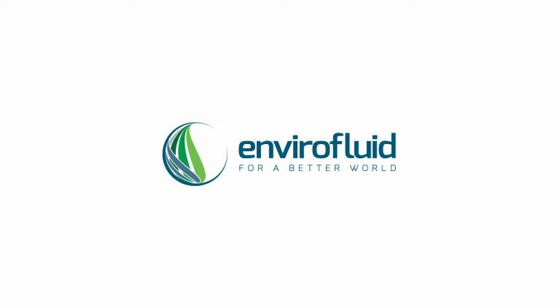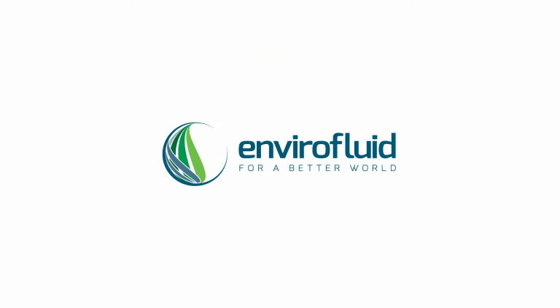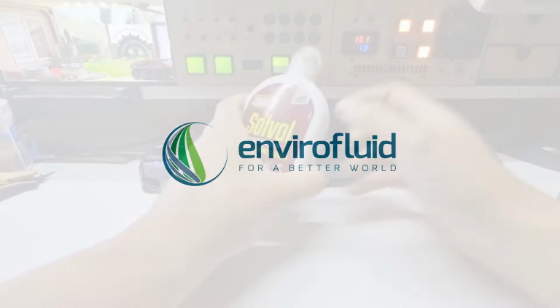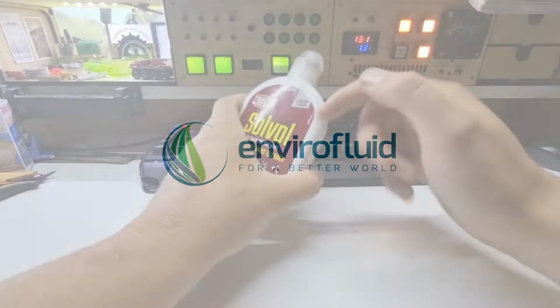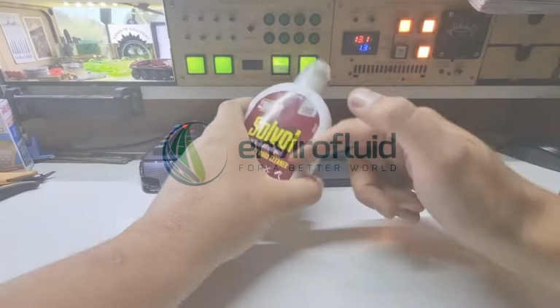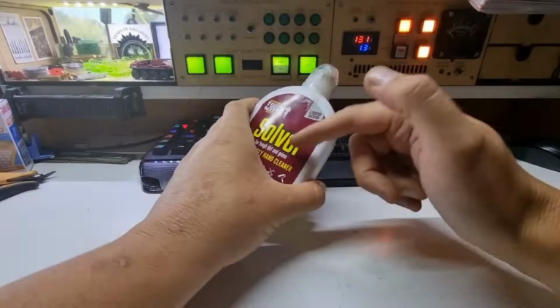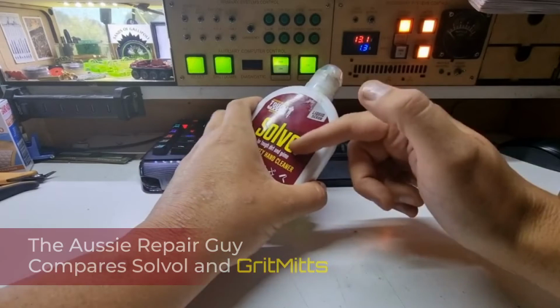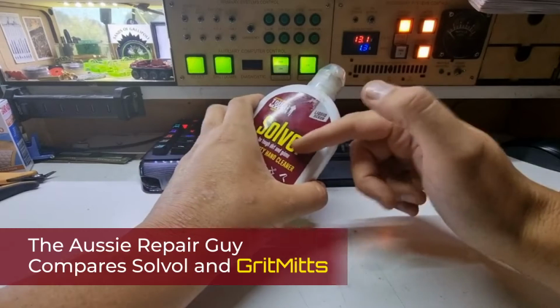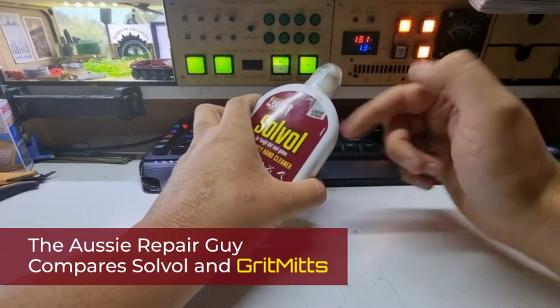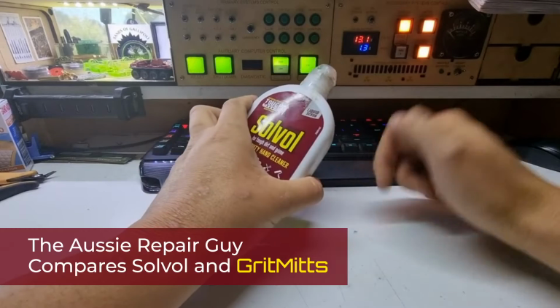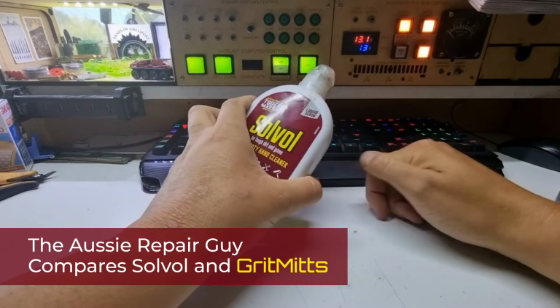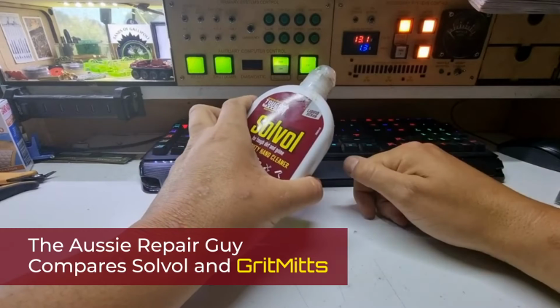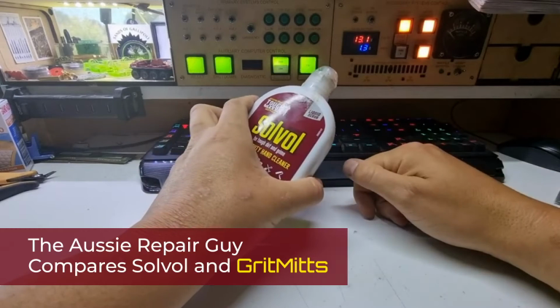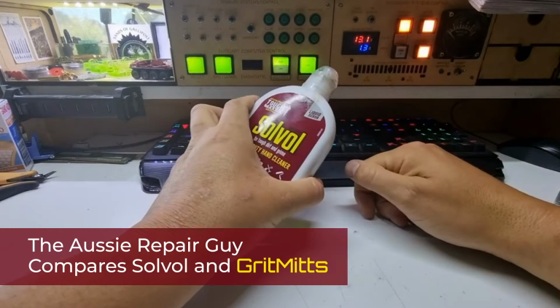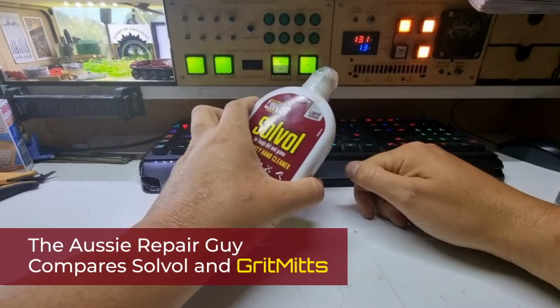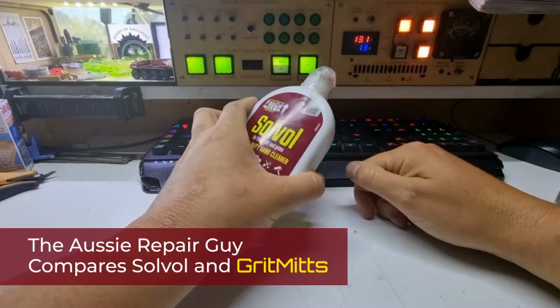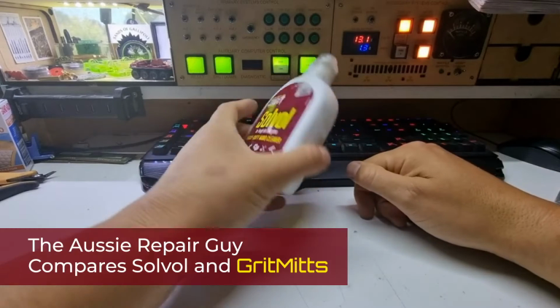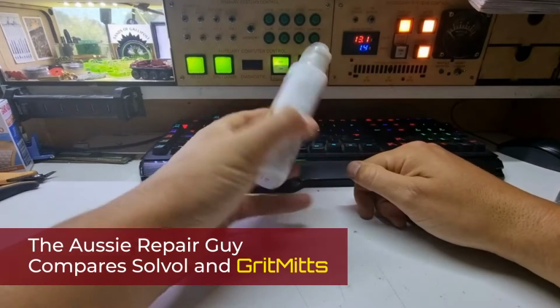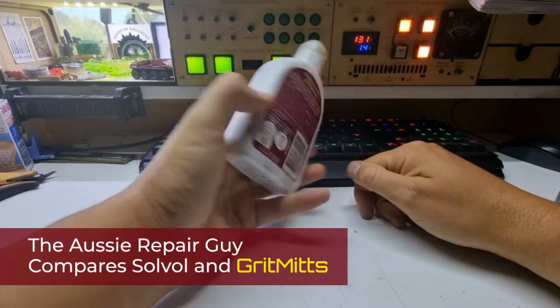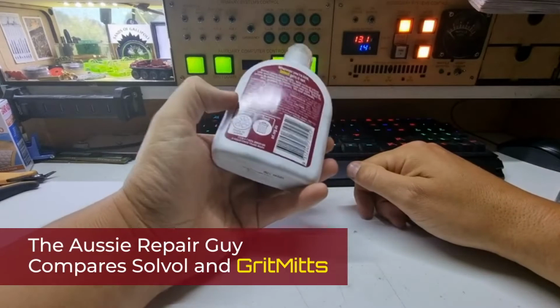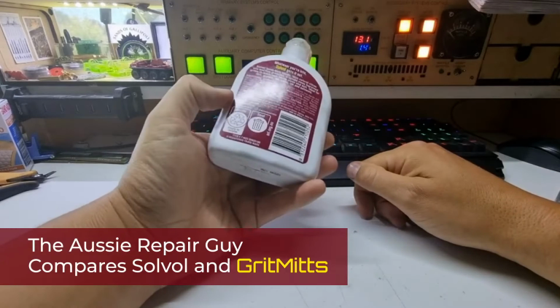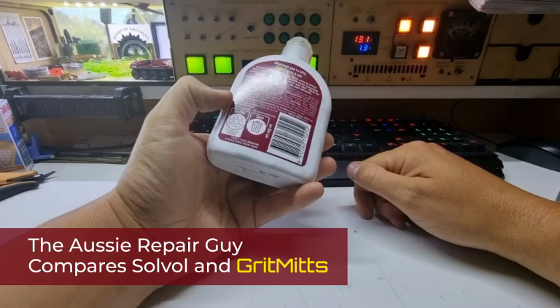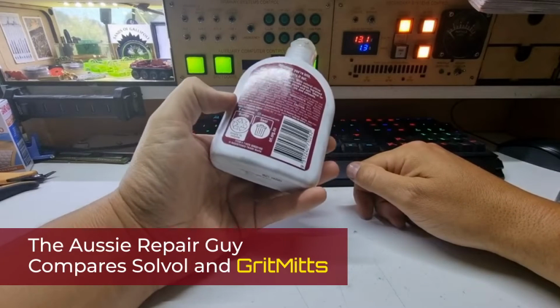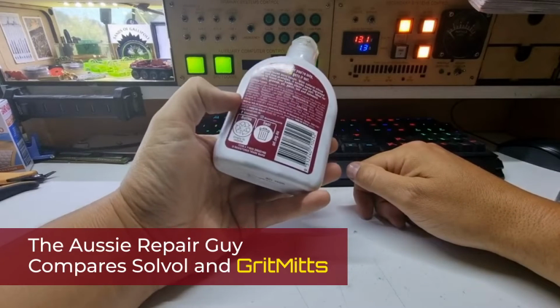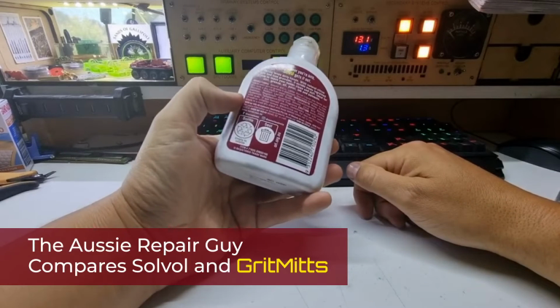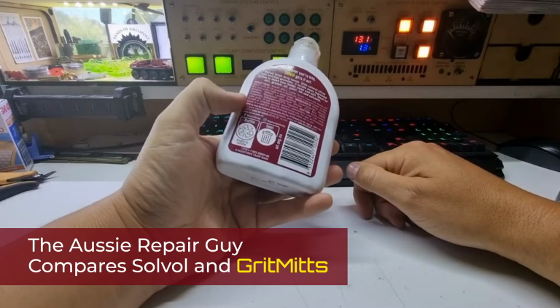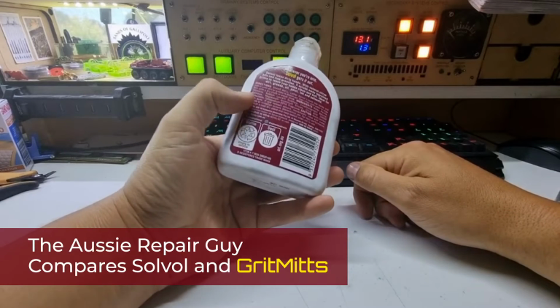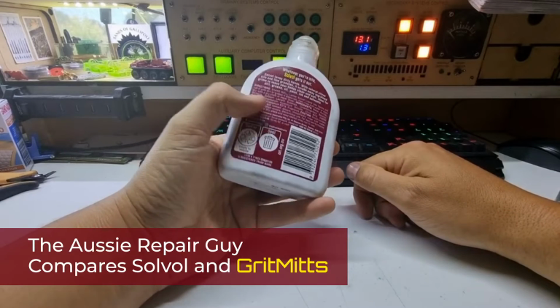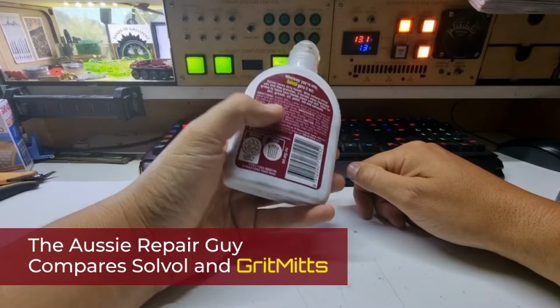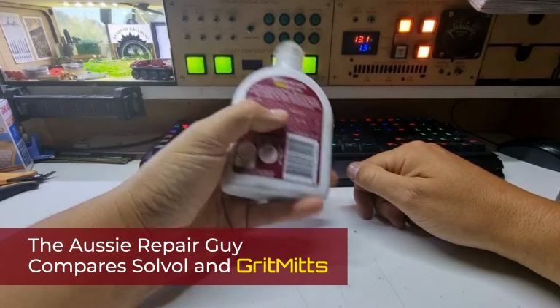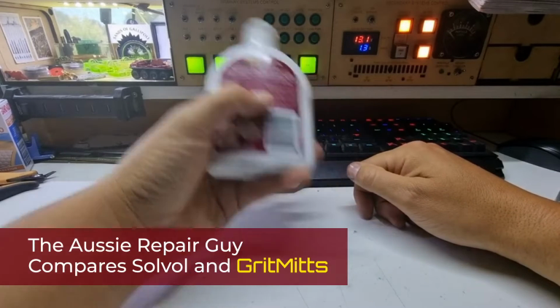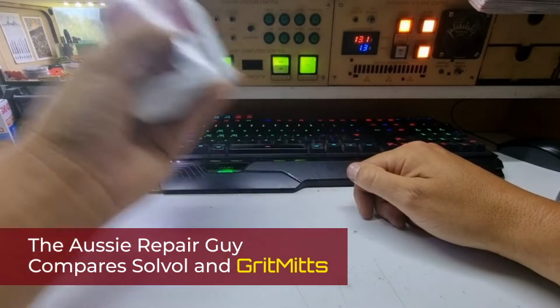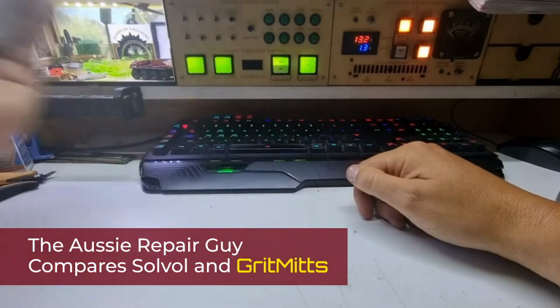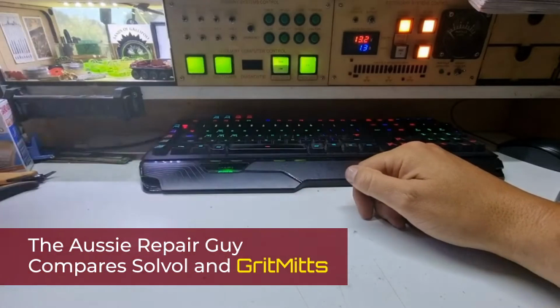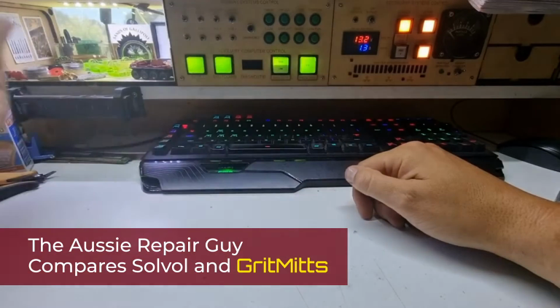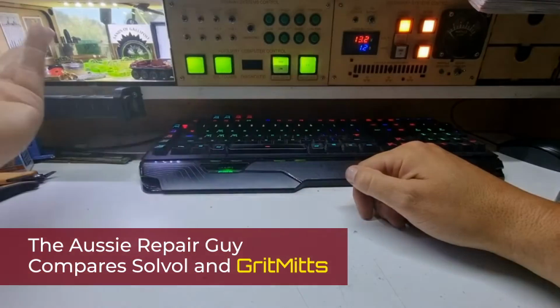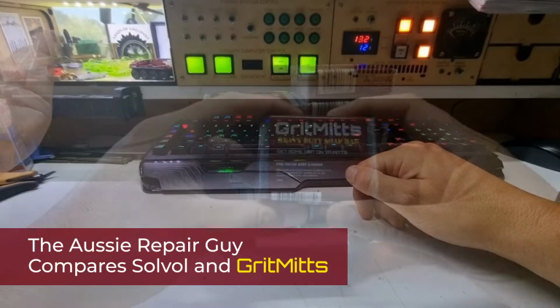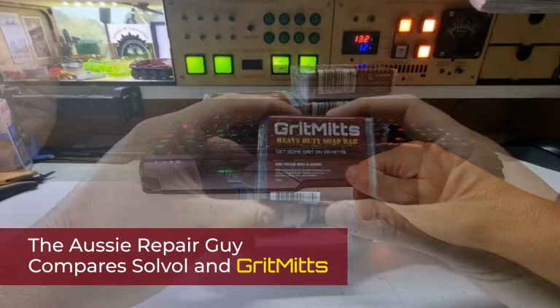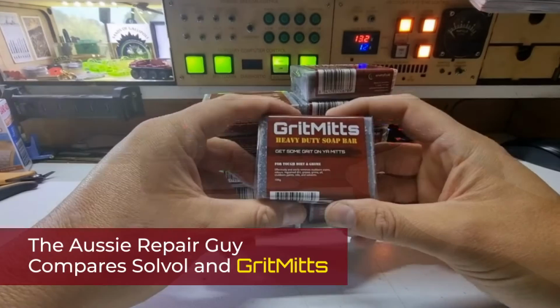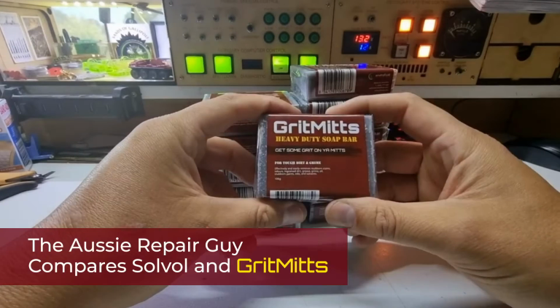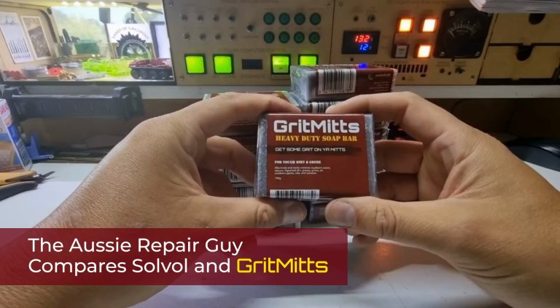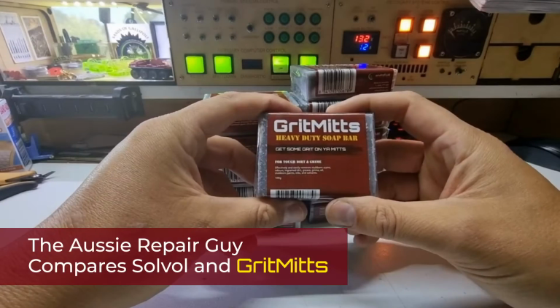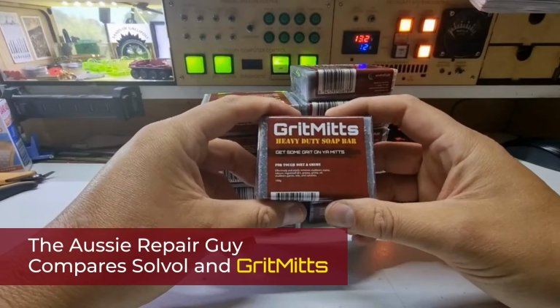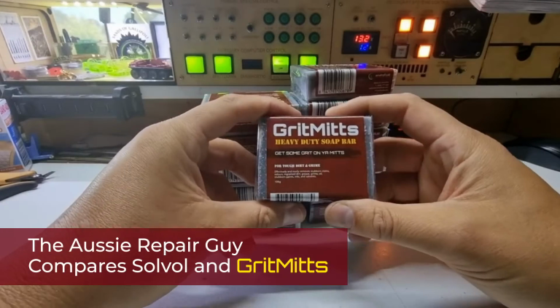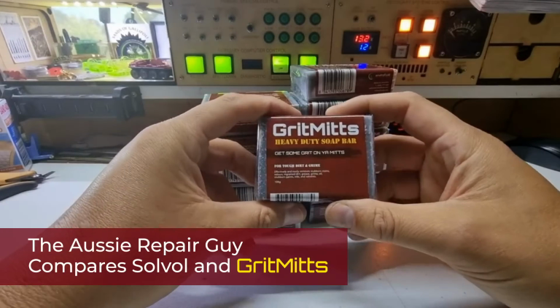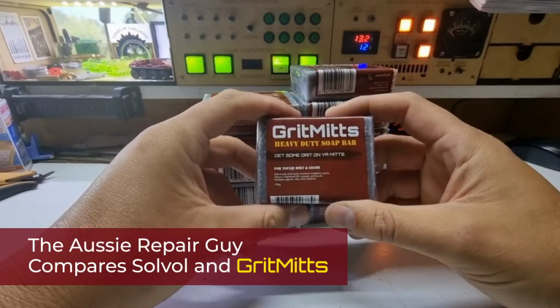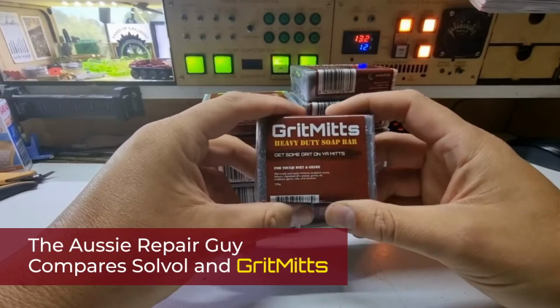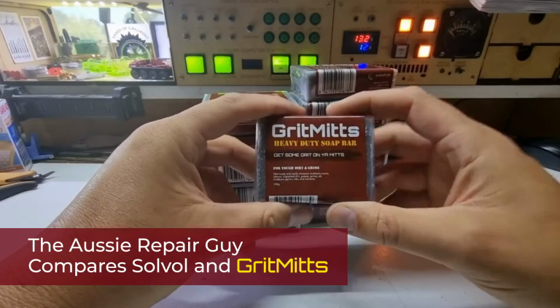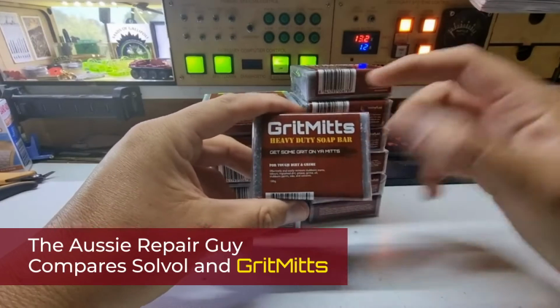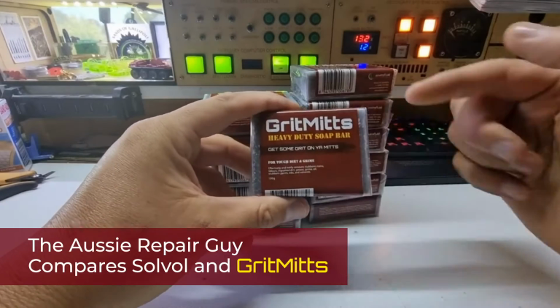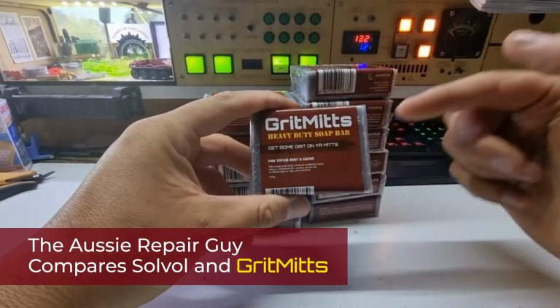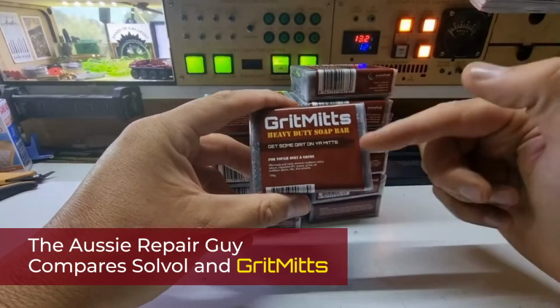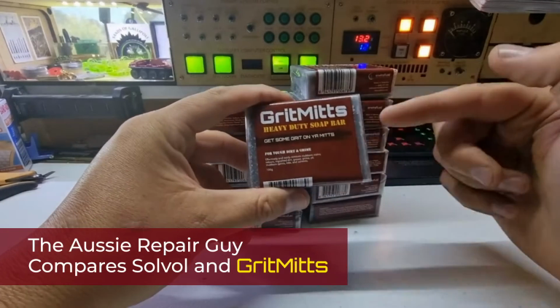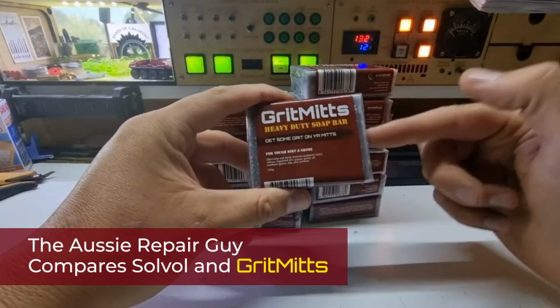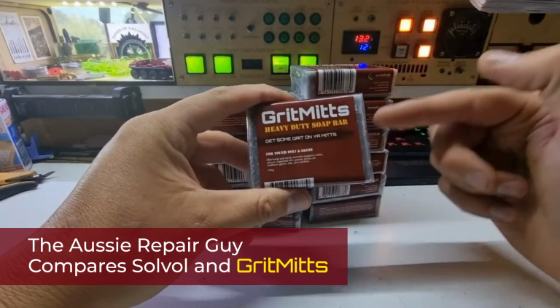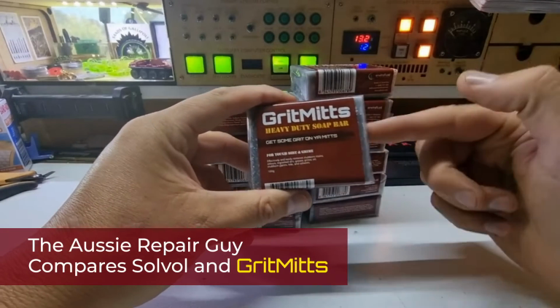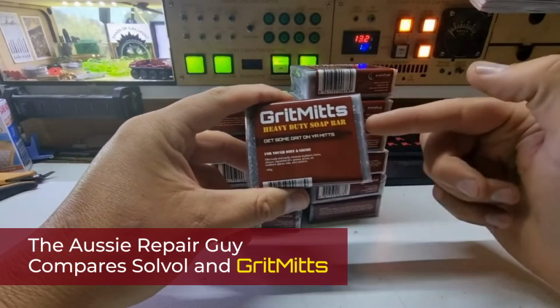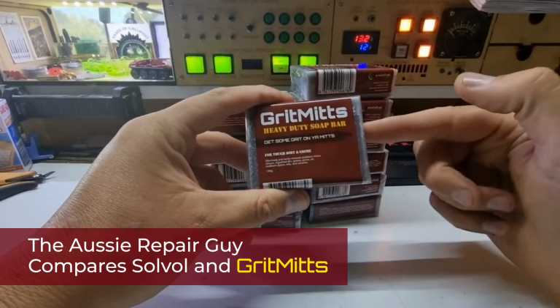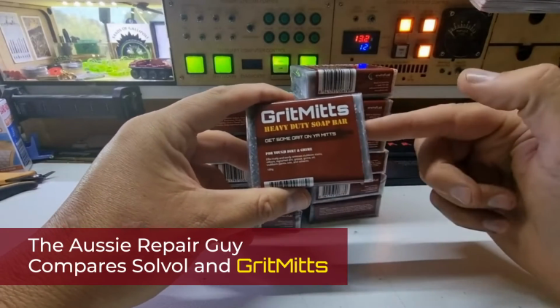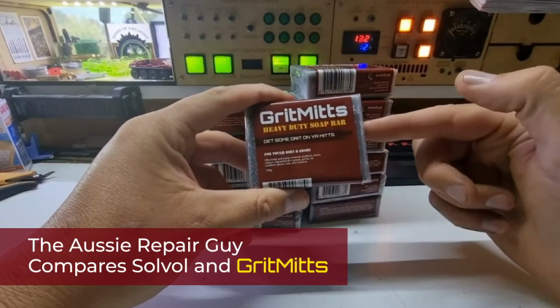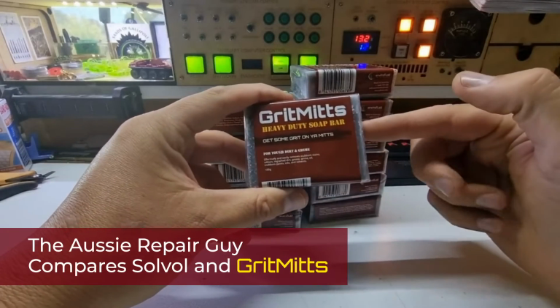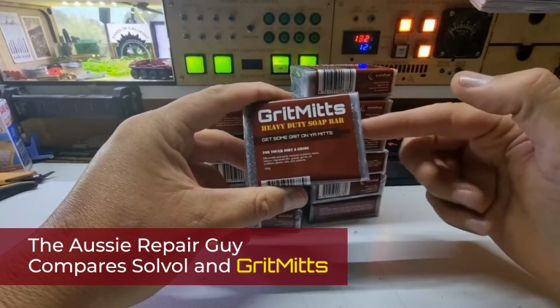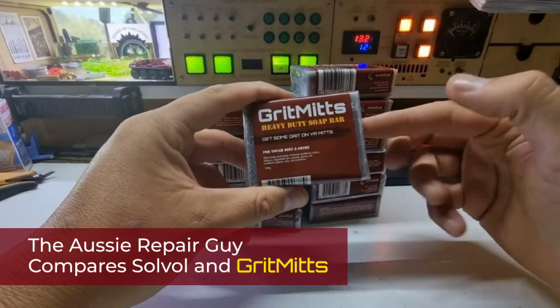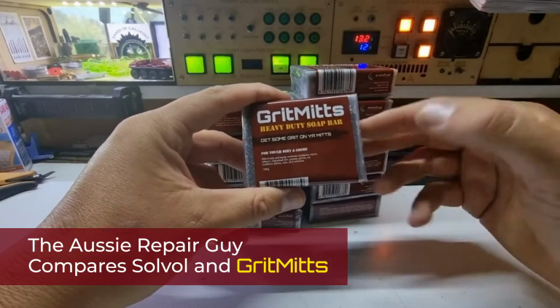Say this is every bit as good as the block of soap. It is not. I approached these guys, the manufacturers of Grit Mitts here.